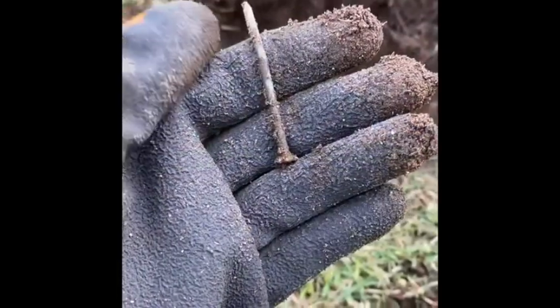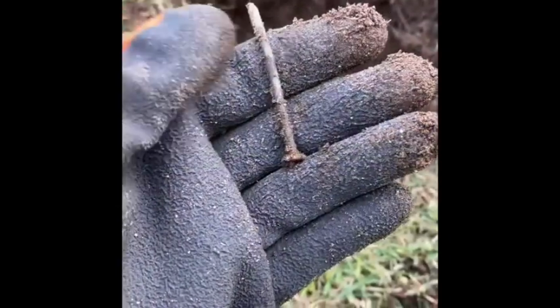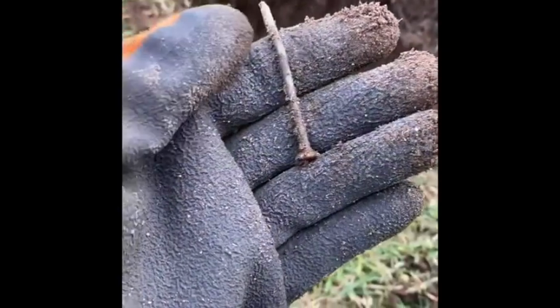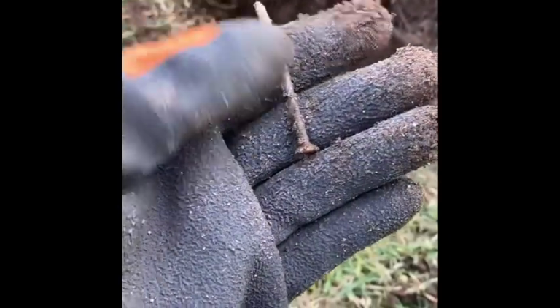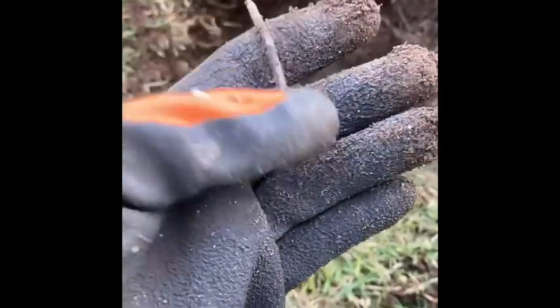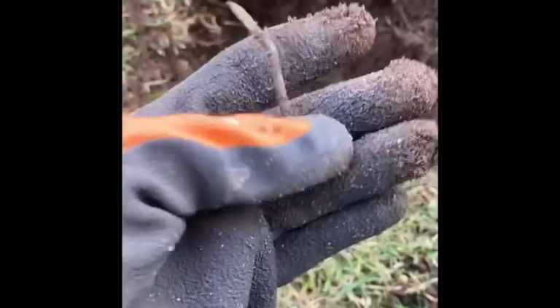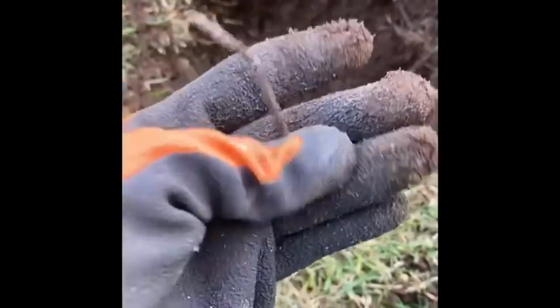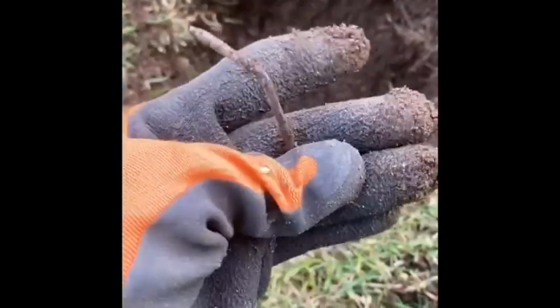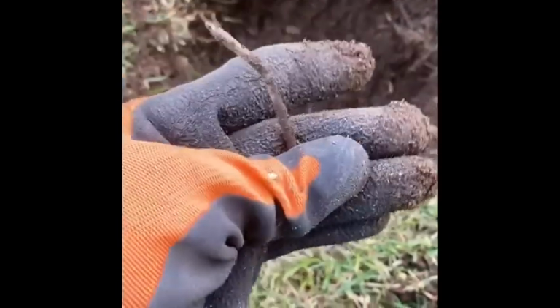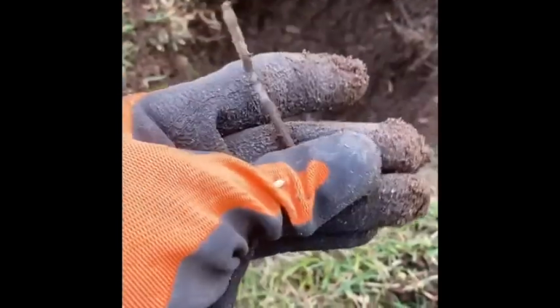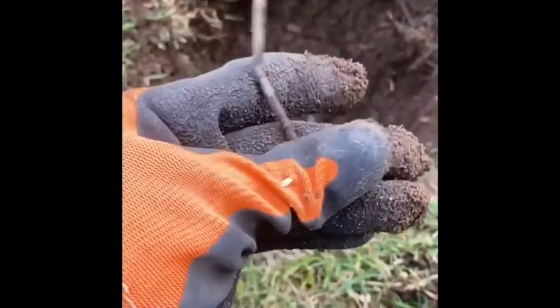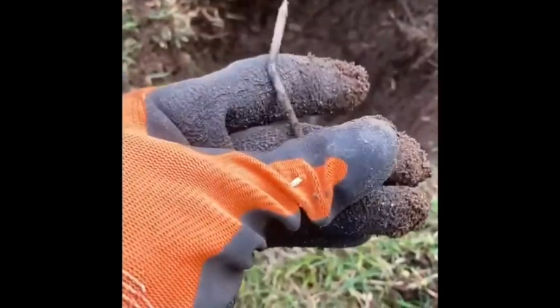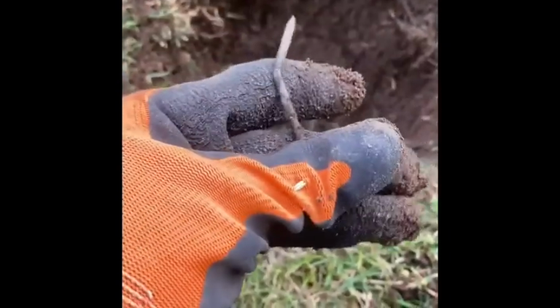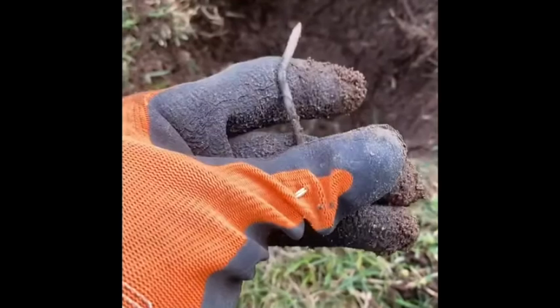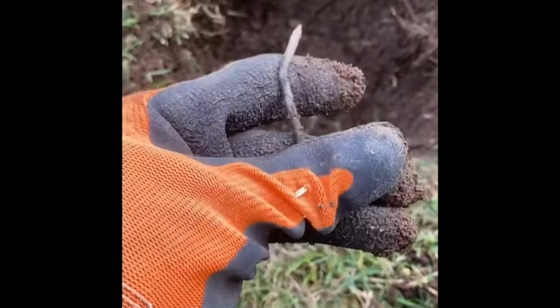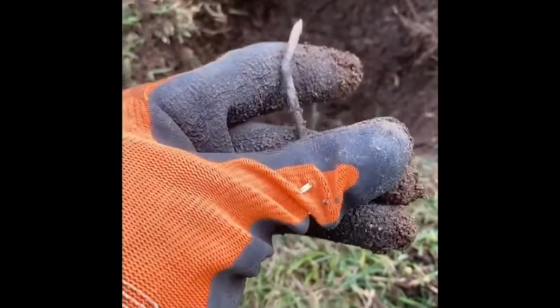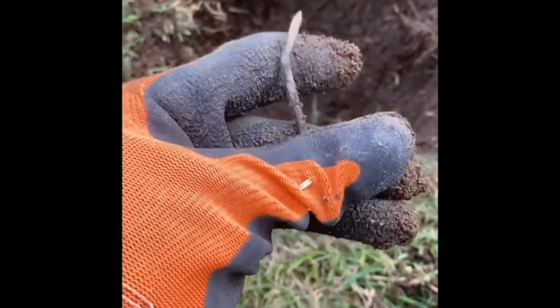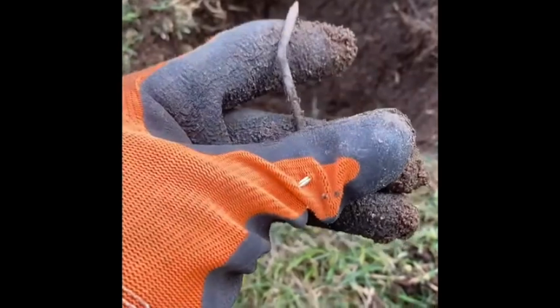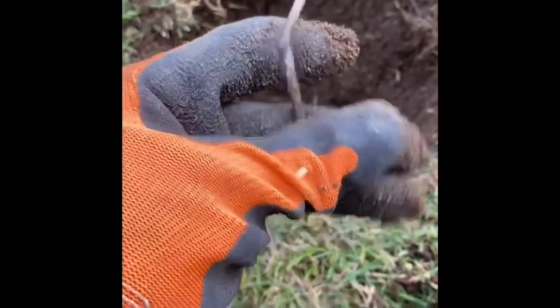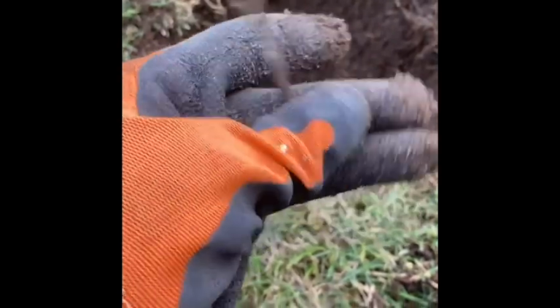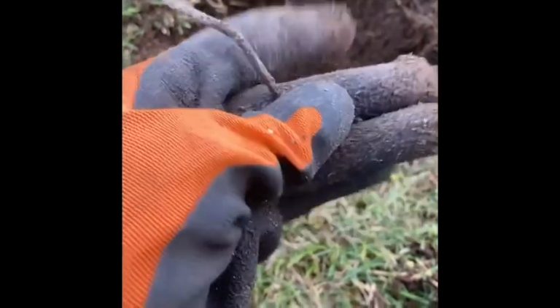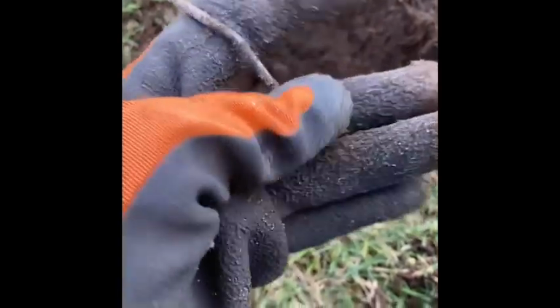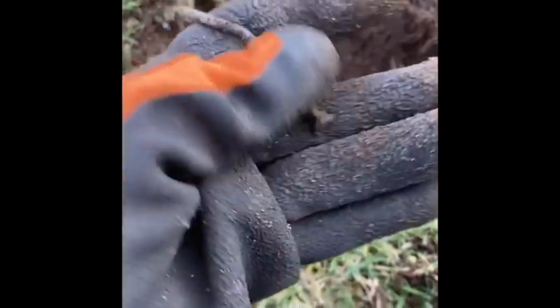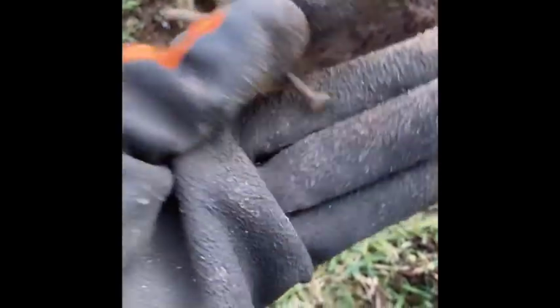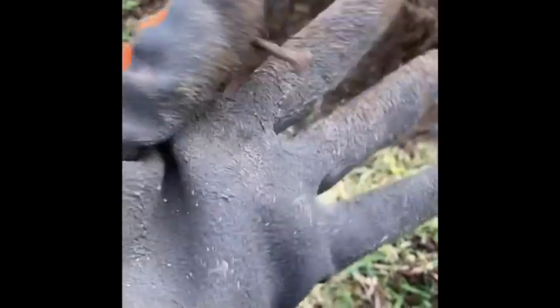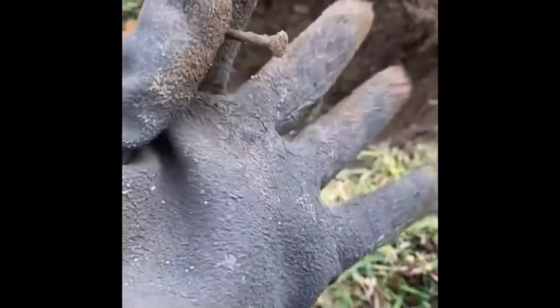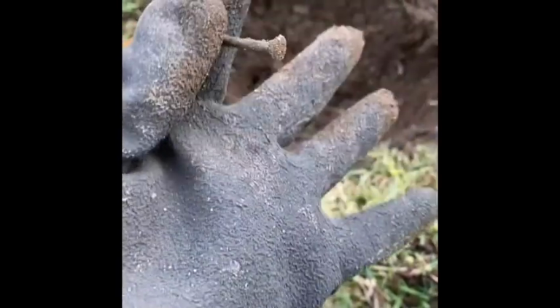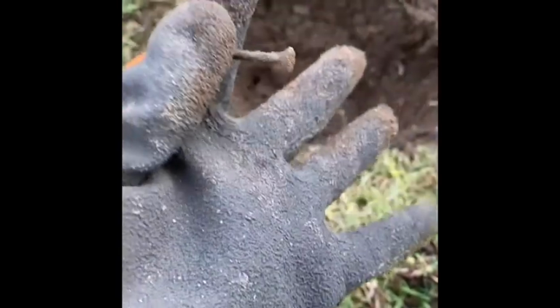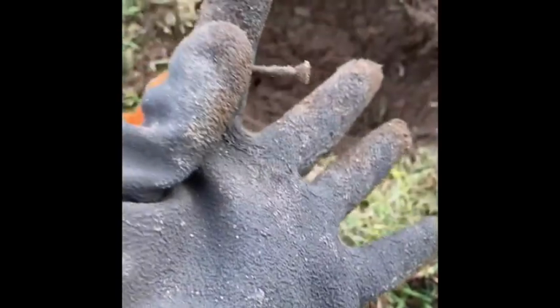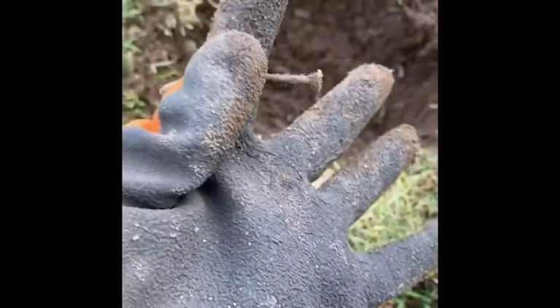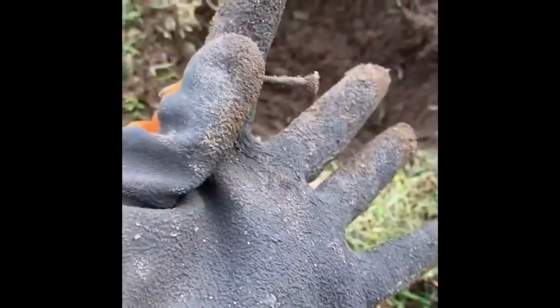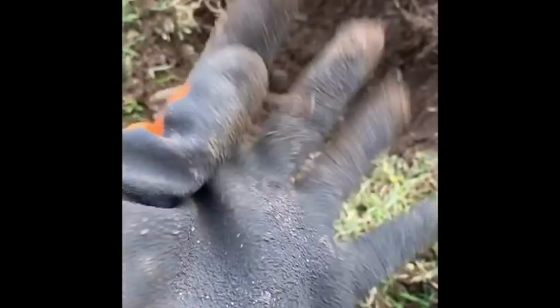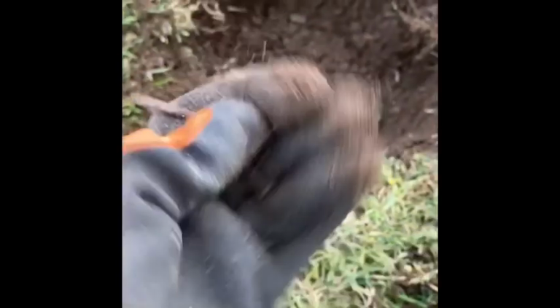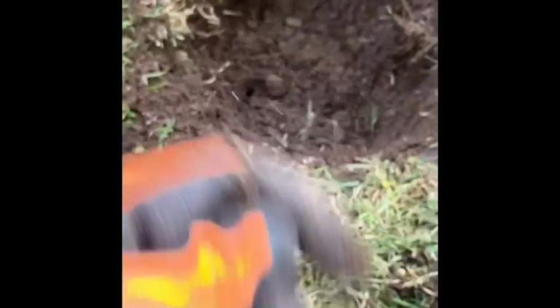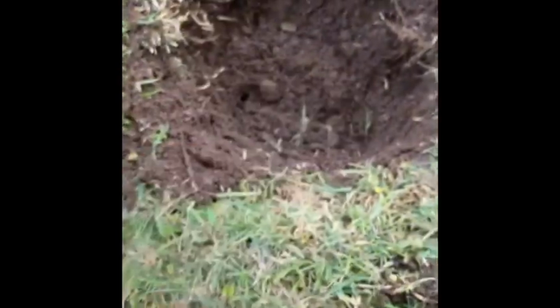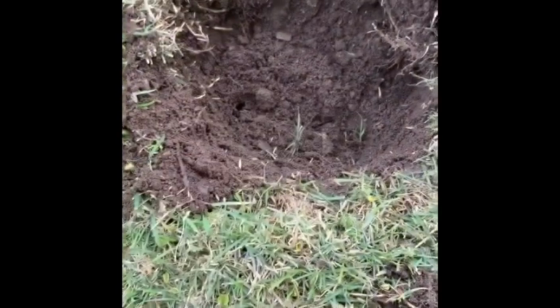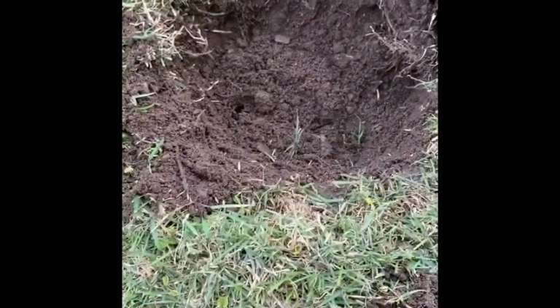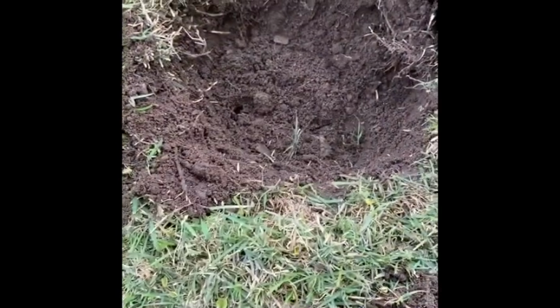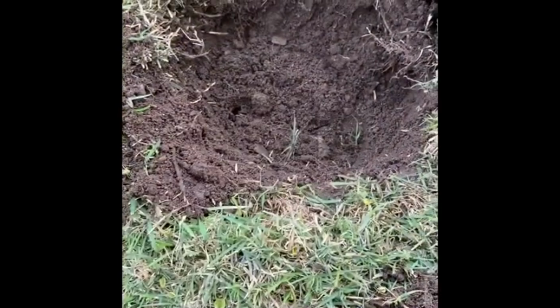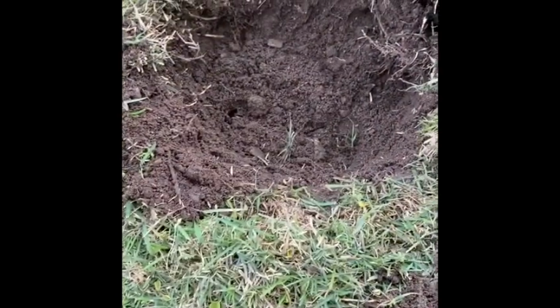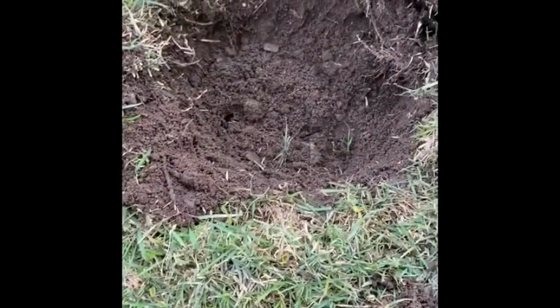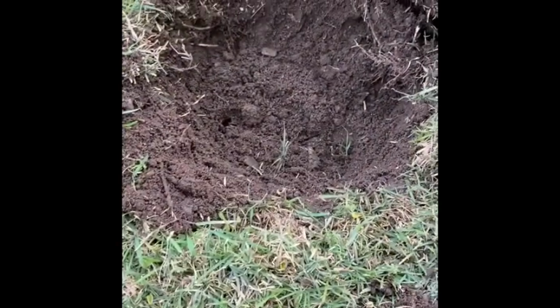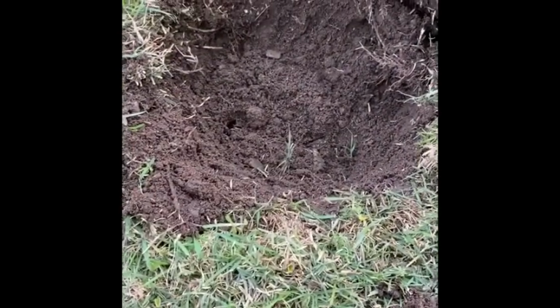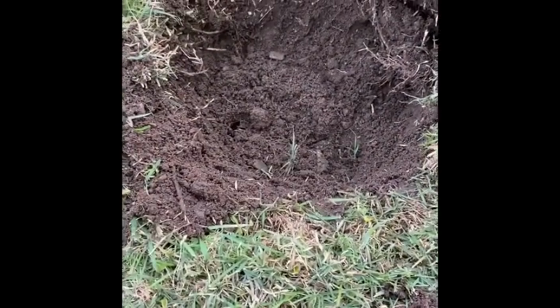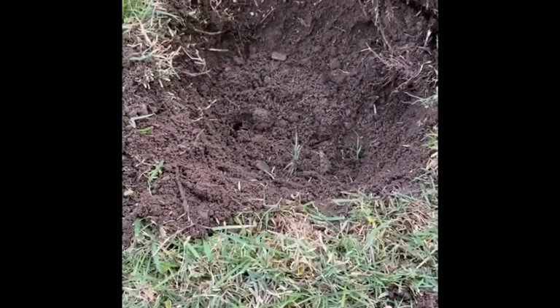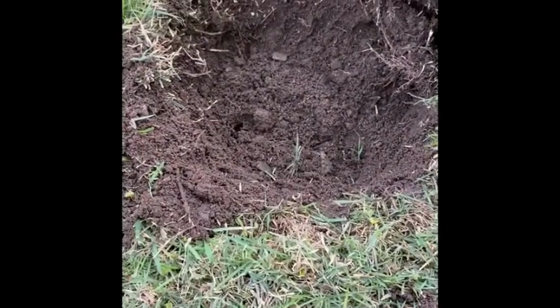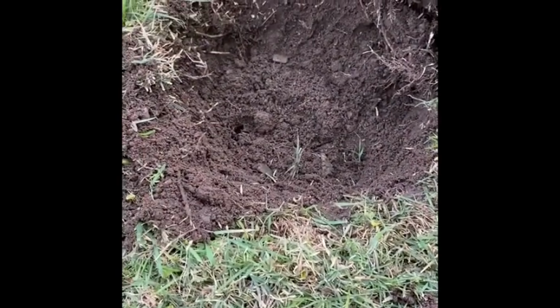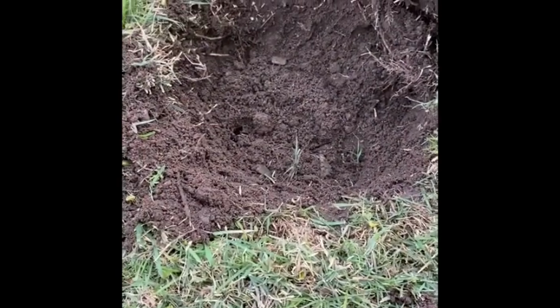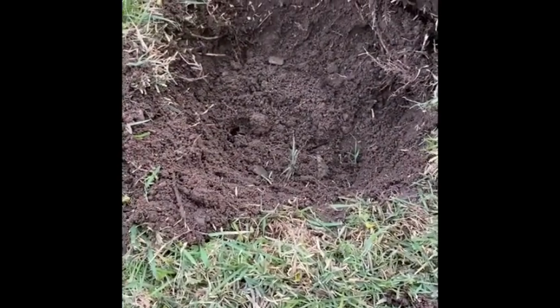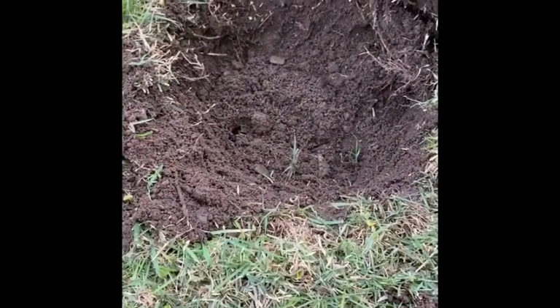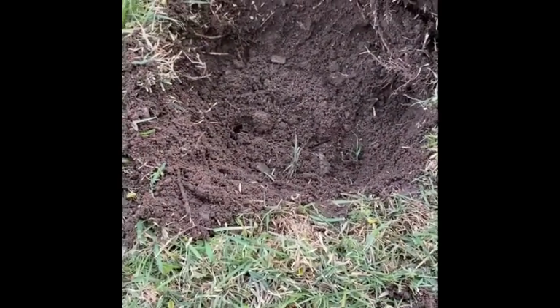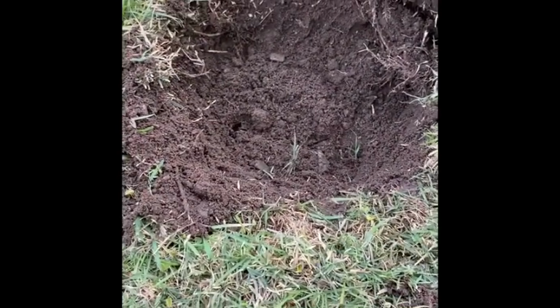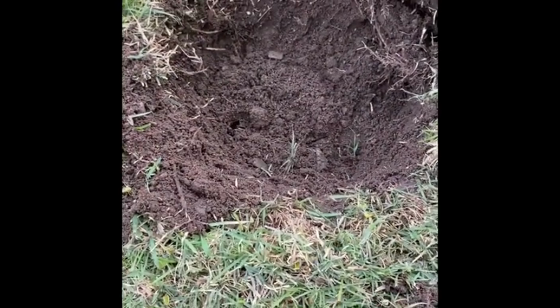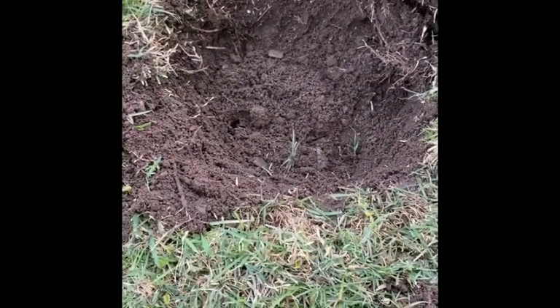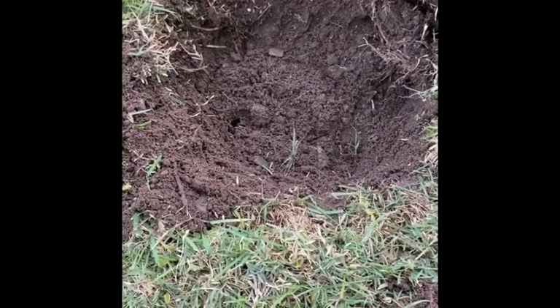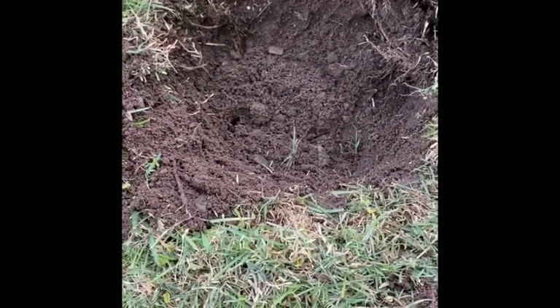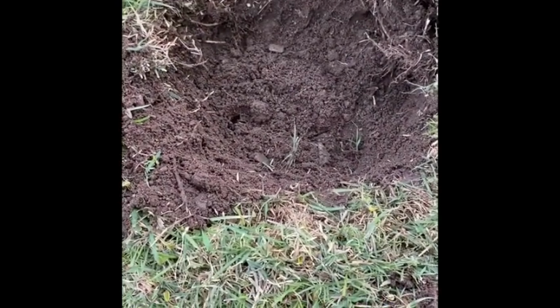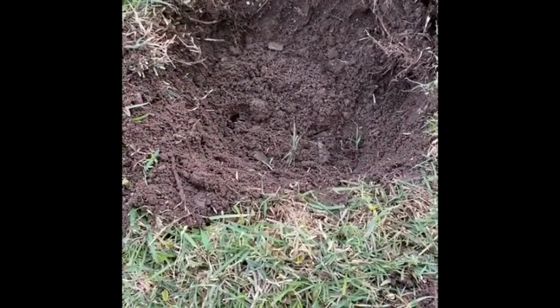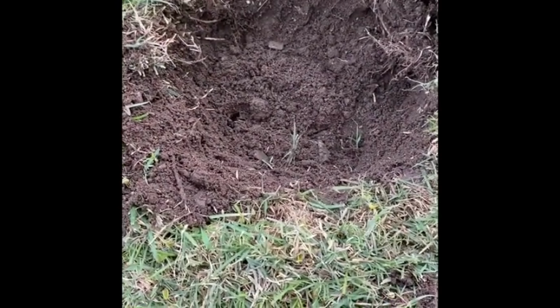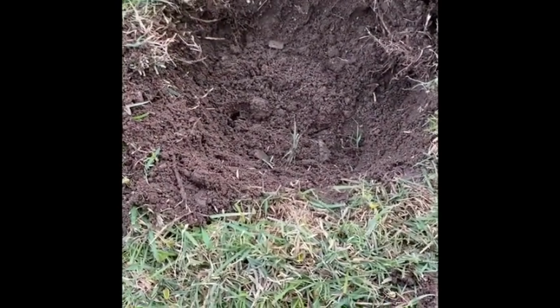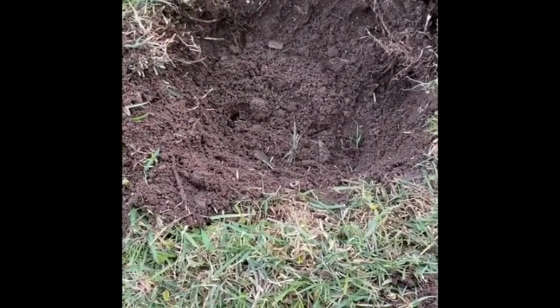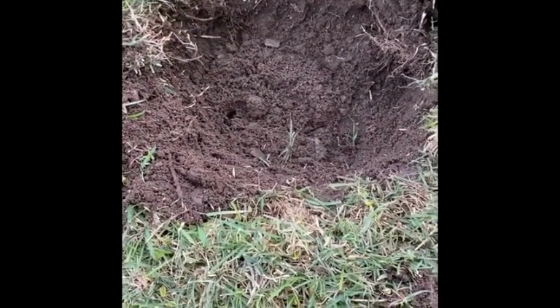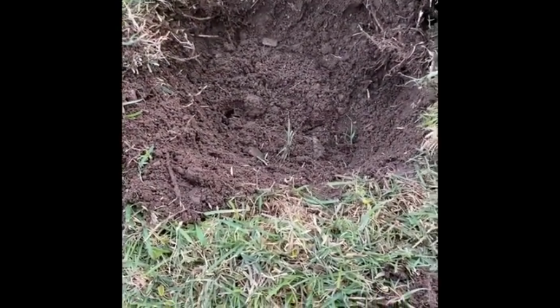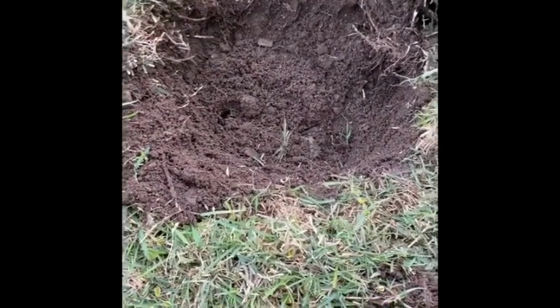A bloody nail. First target was a piece of foil. Moving on.